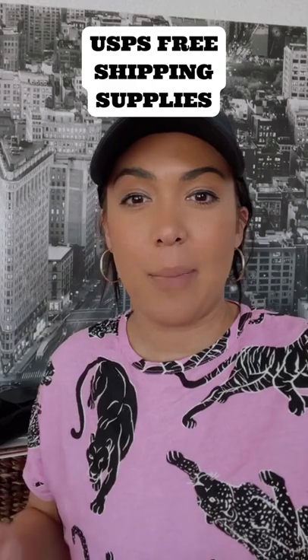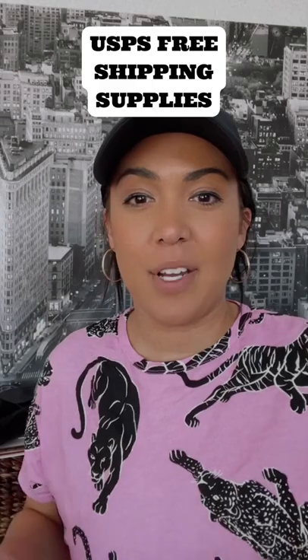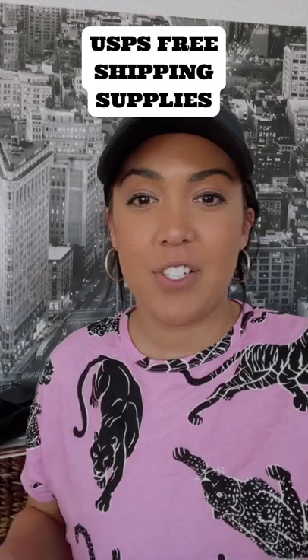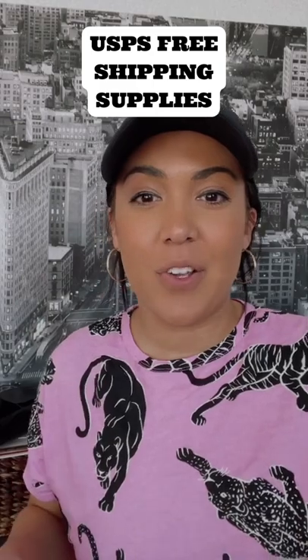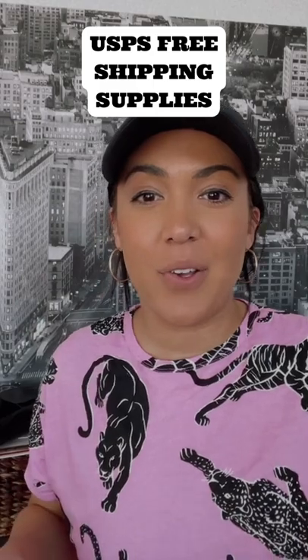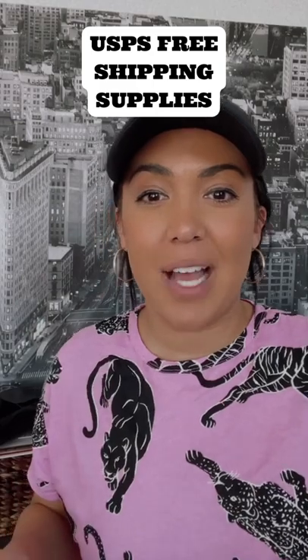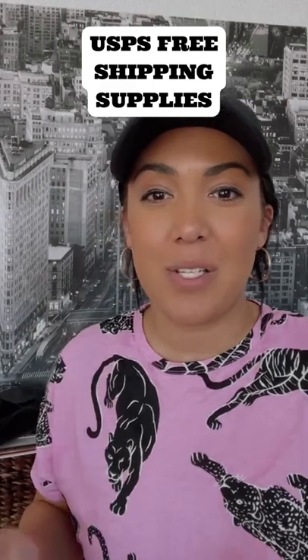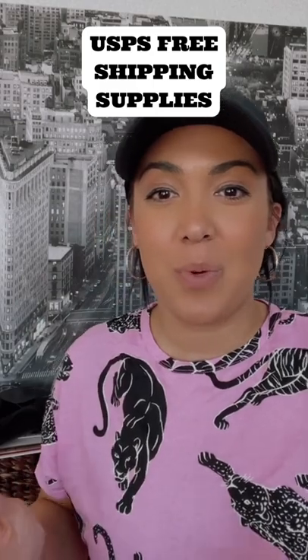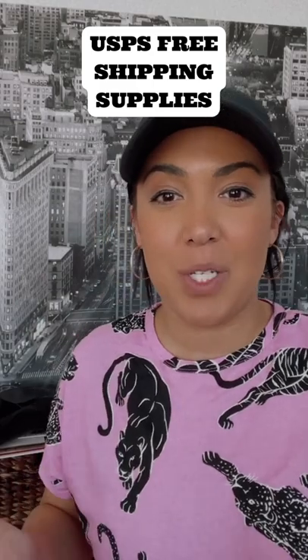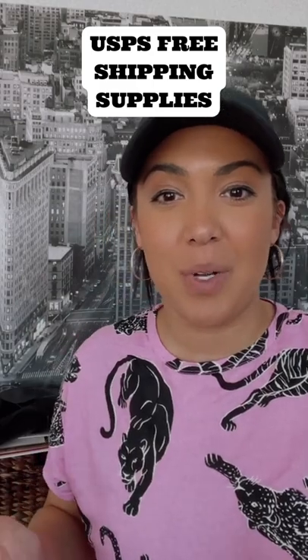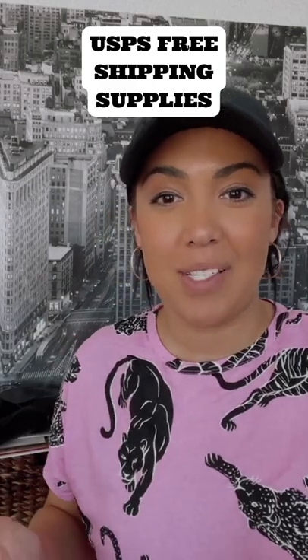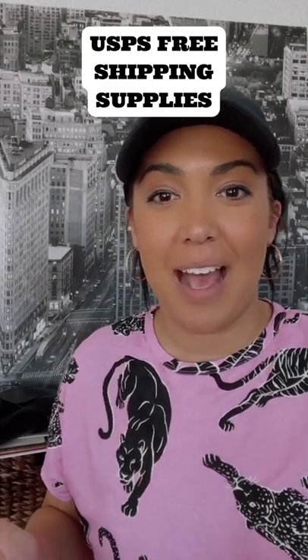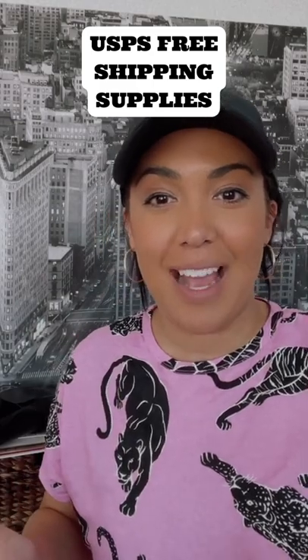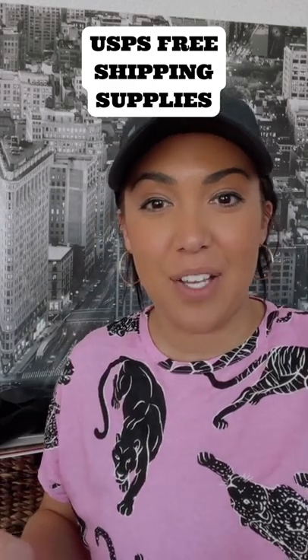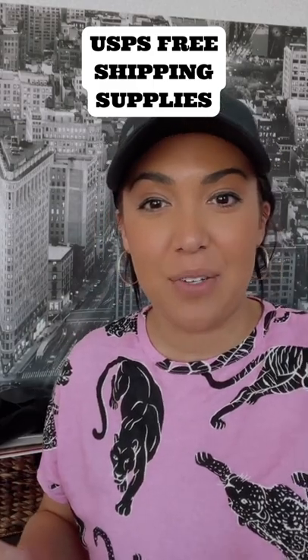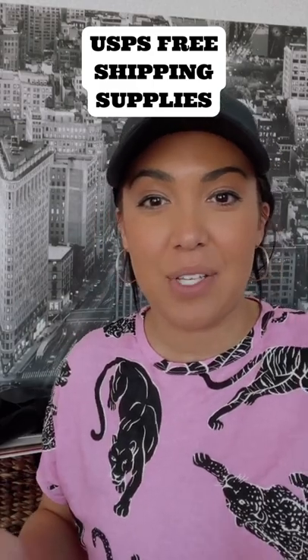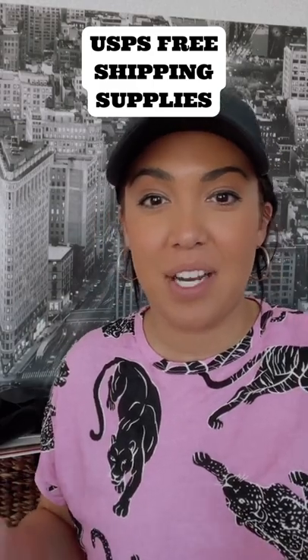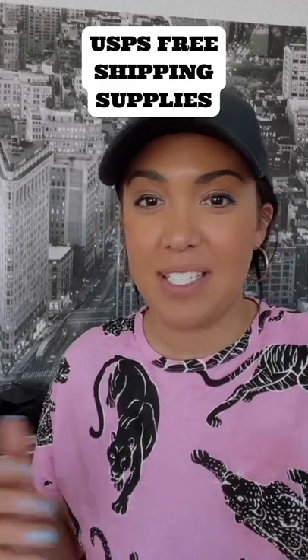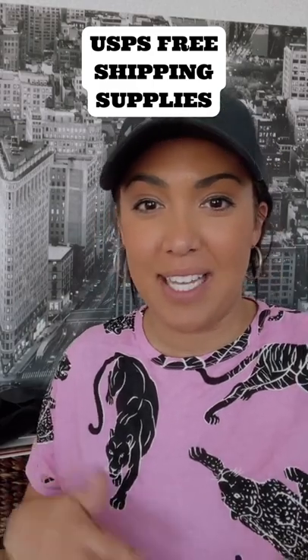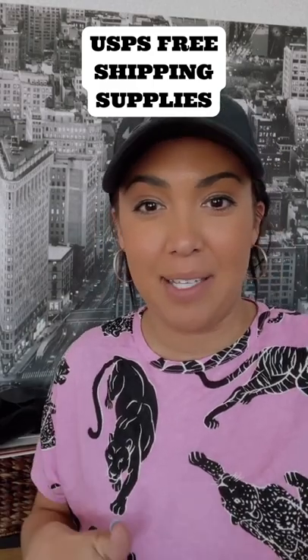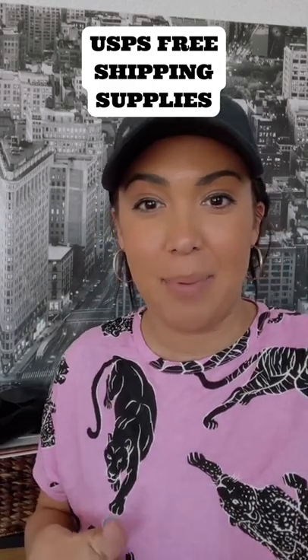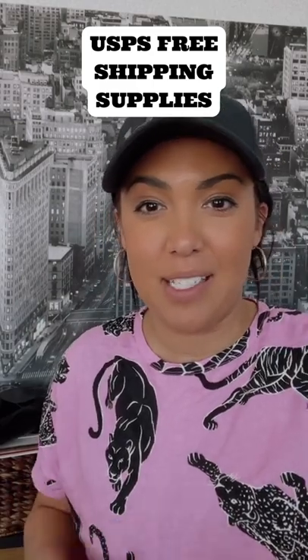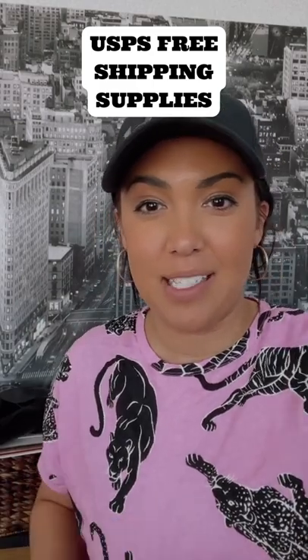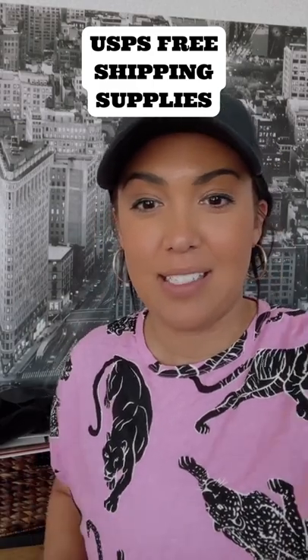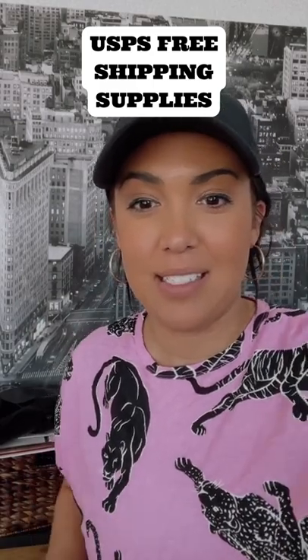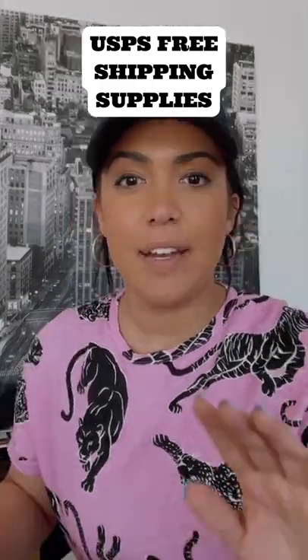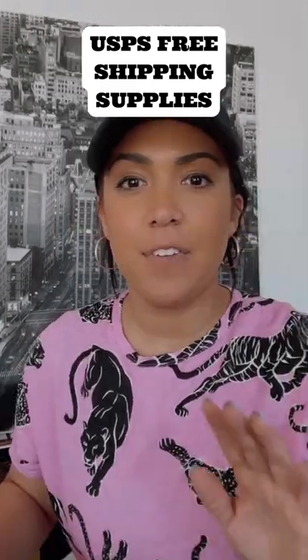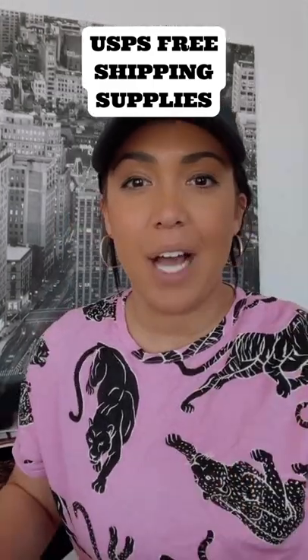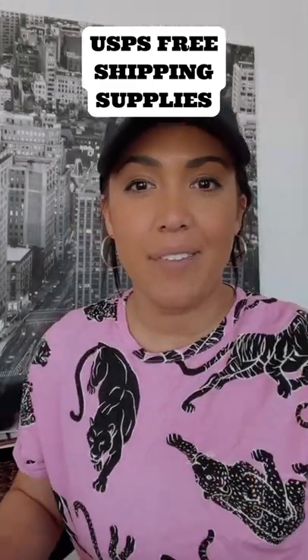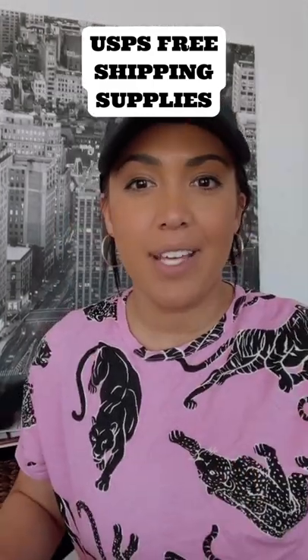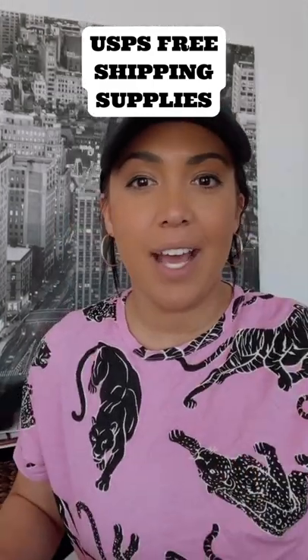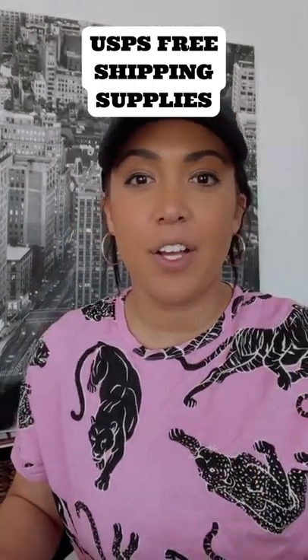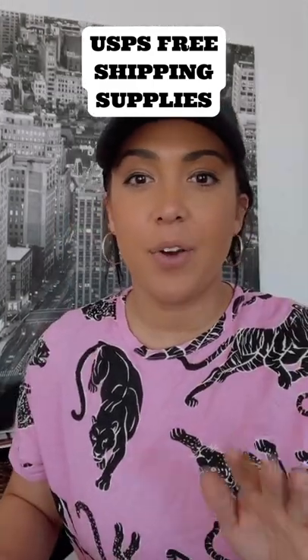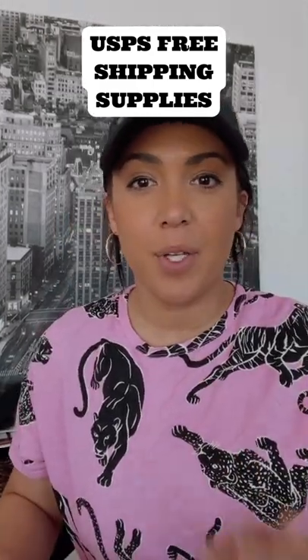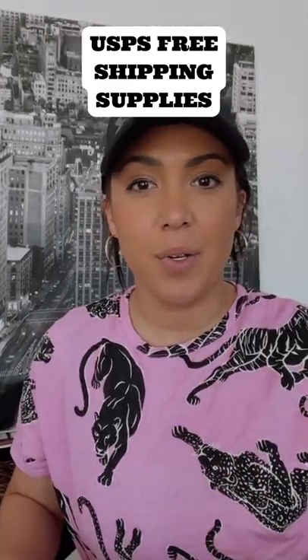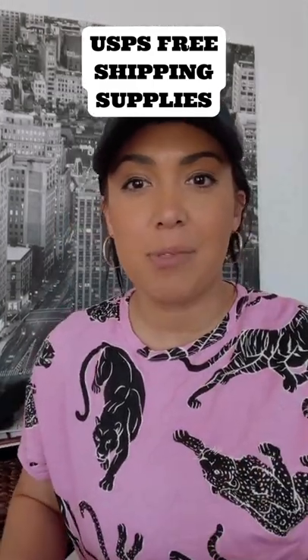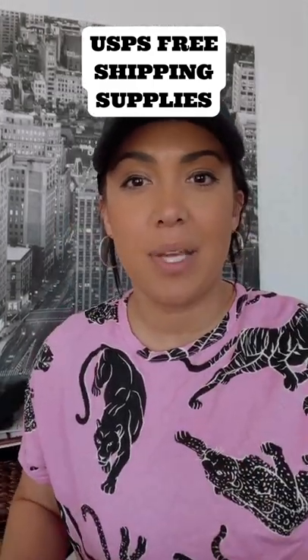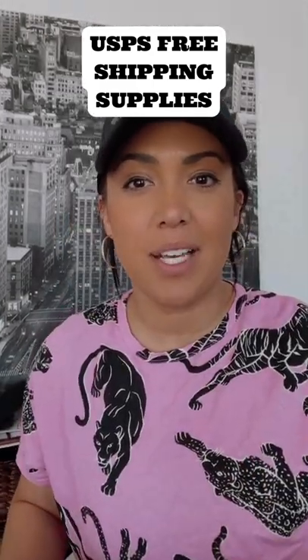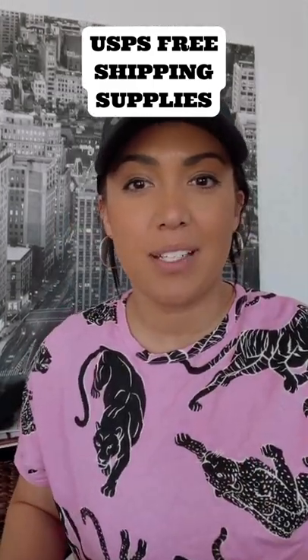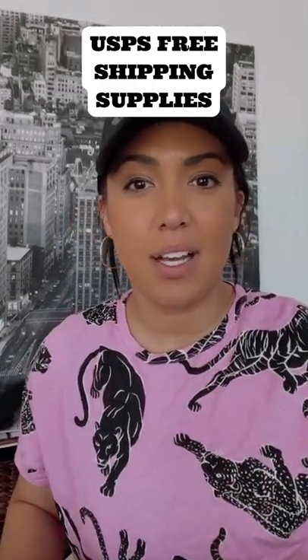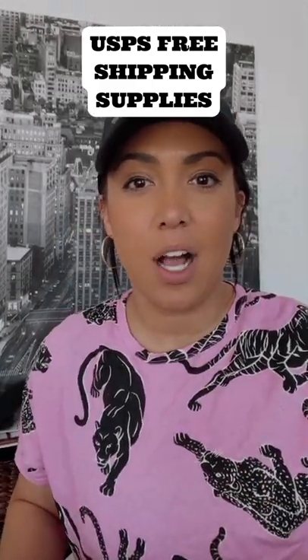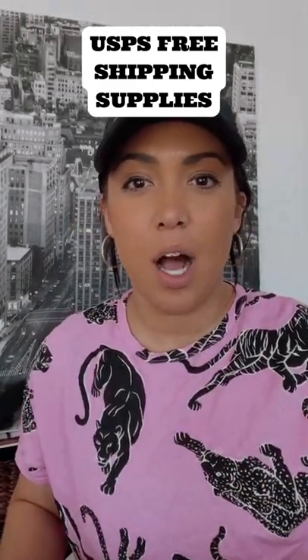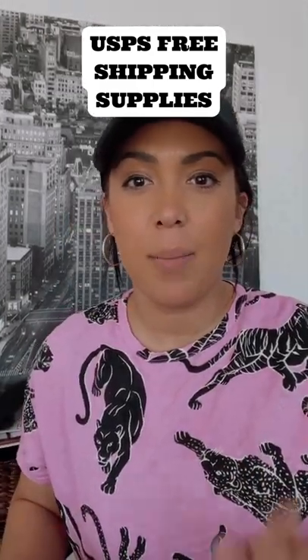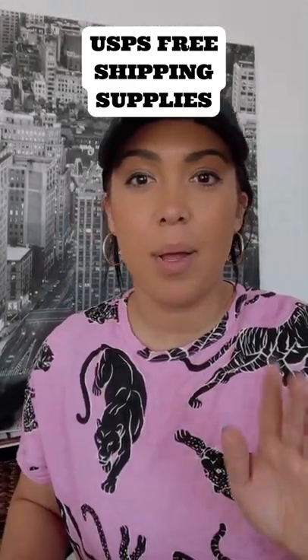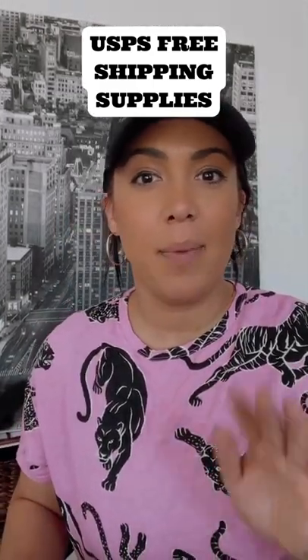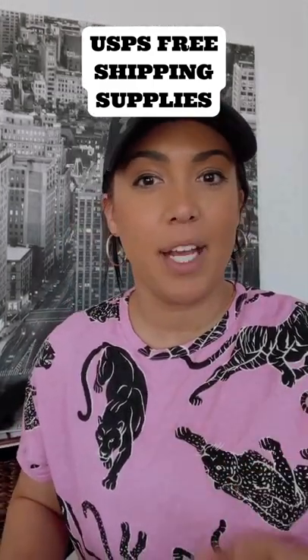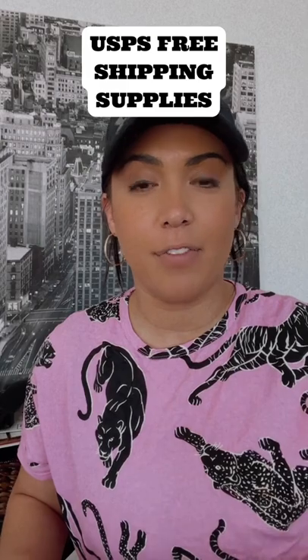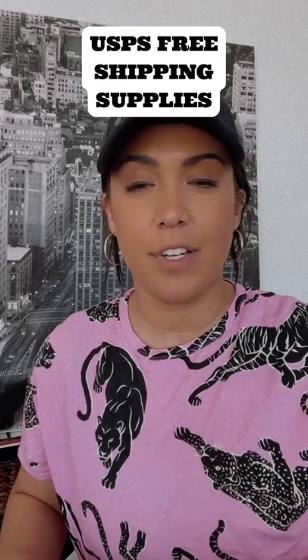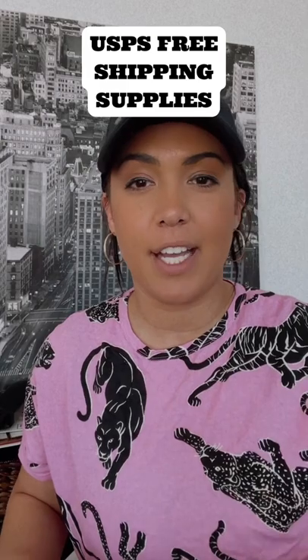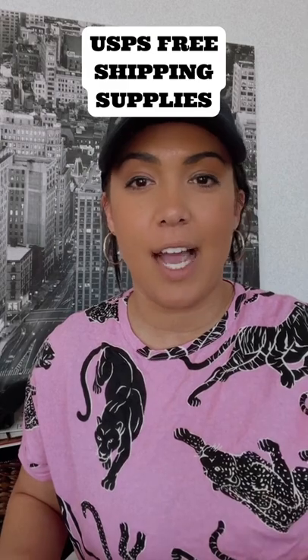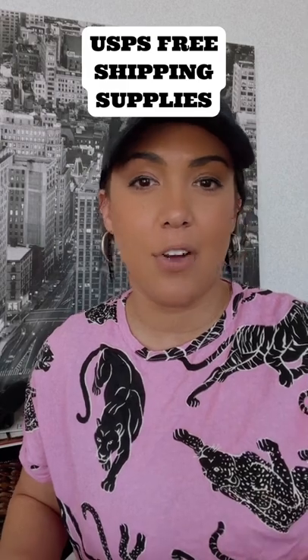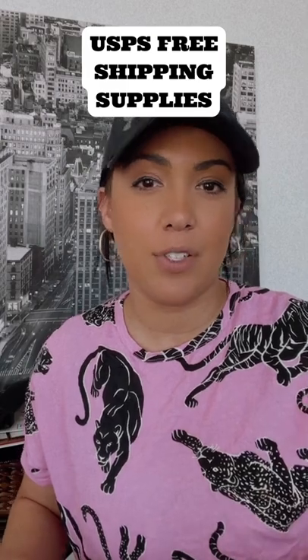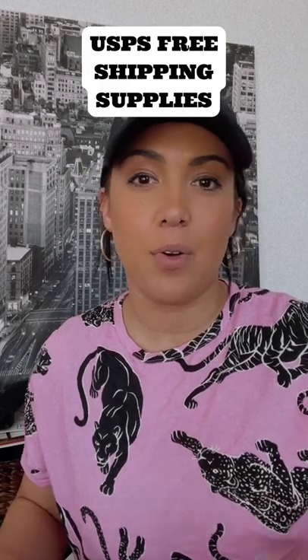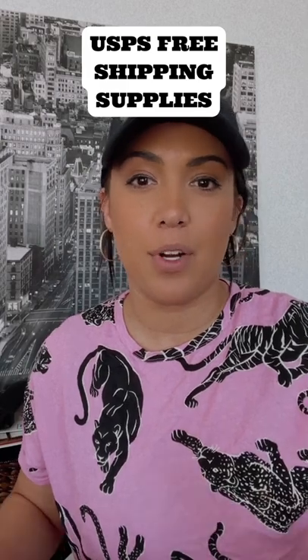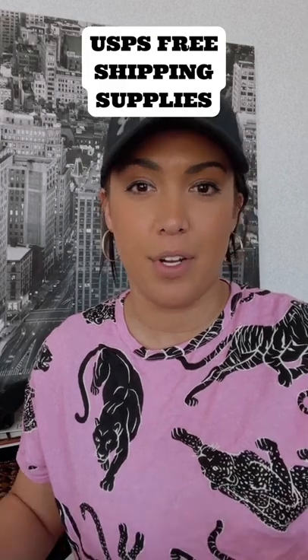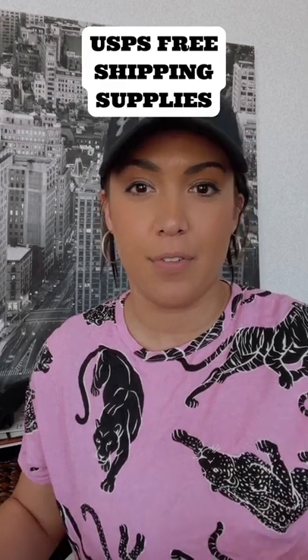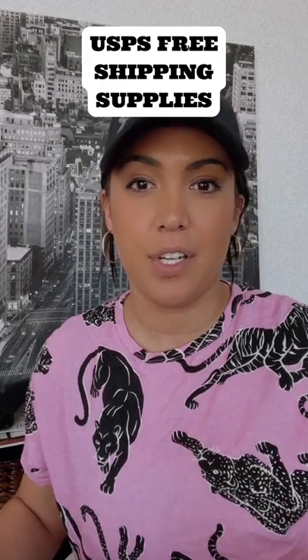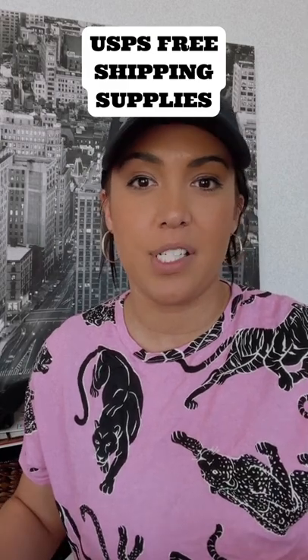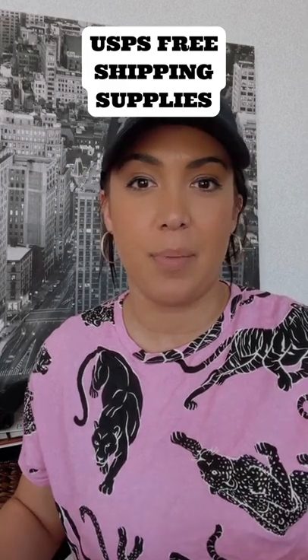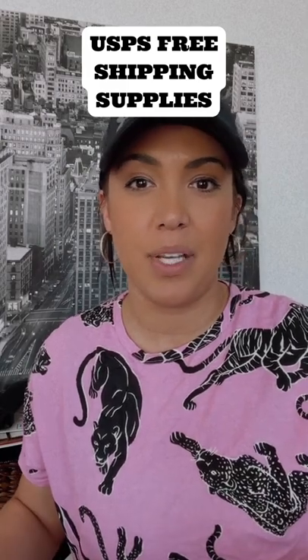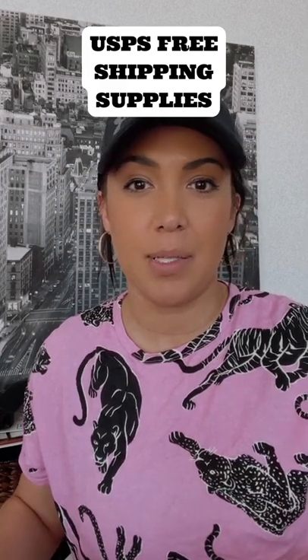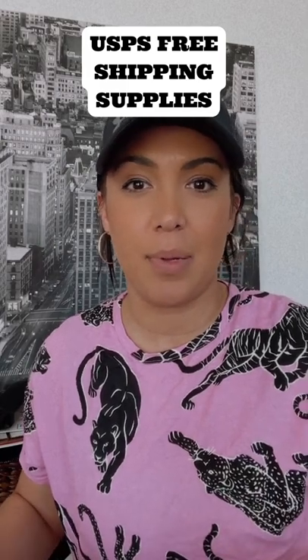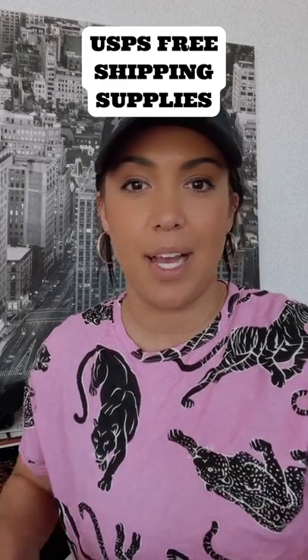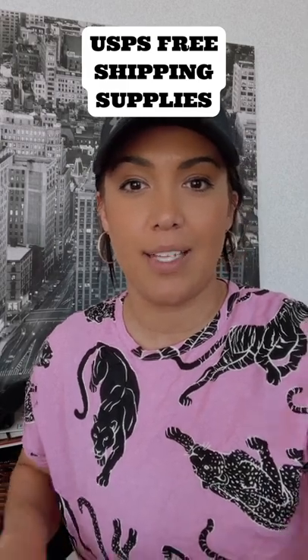I'm going to show you guys which ones I use on a daily basis. If you haven't yet, go to USPS.com and make a free account to order your free shipping supplies.